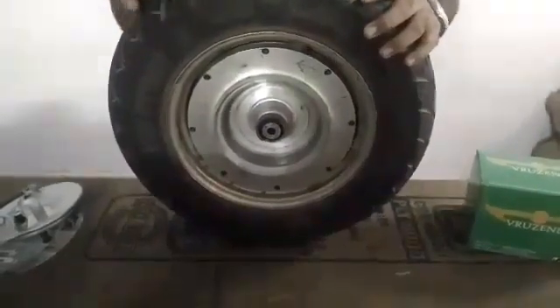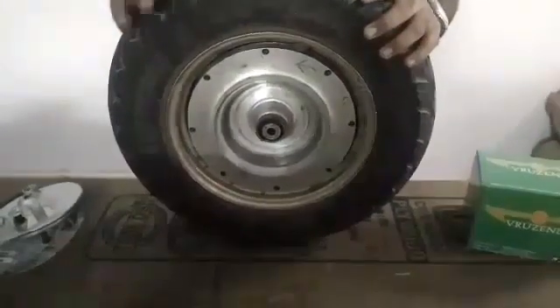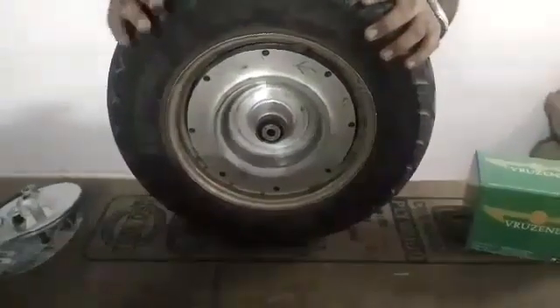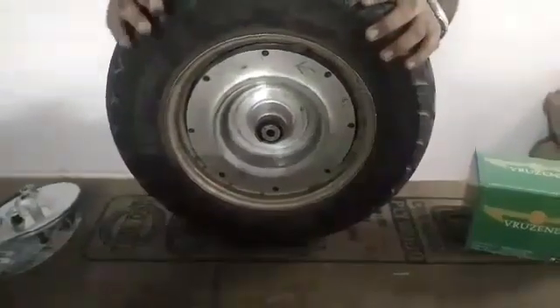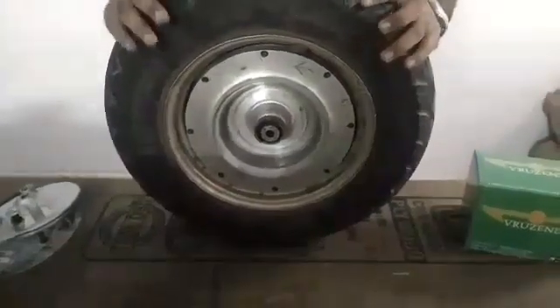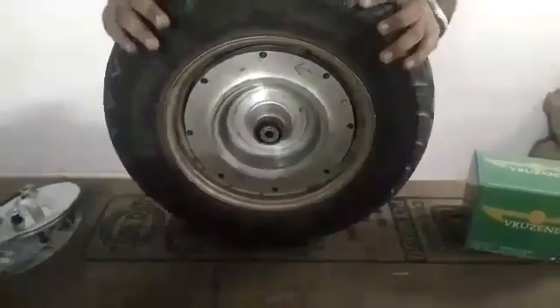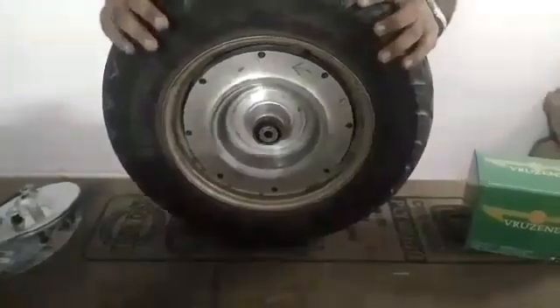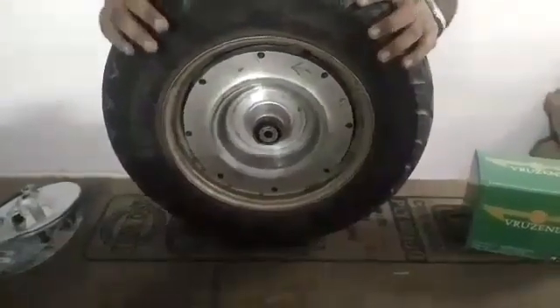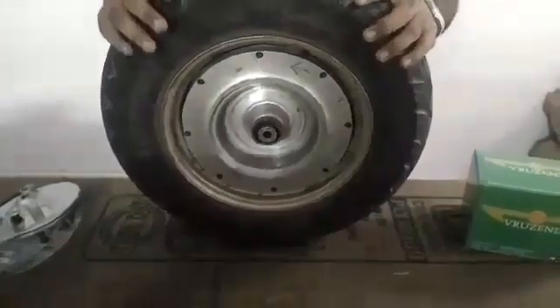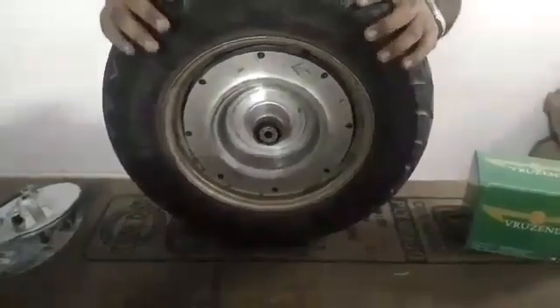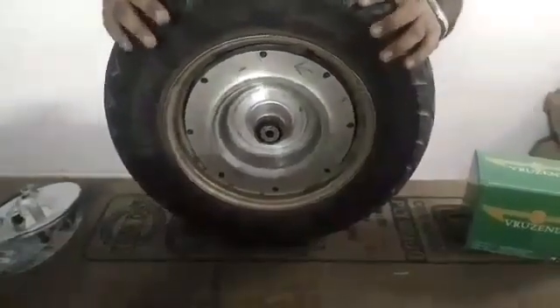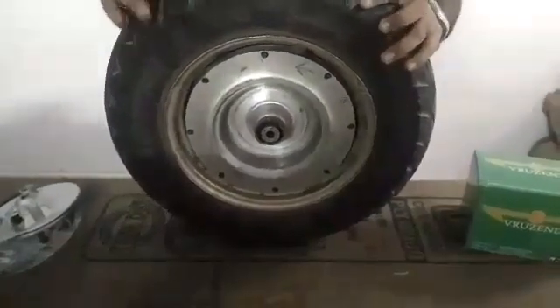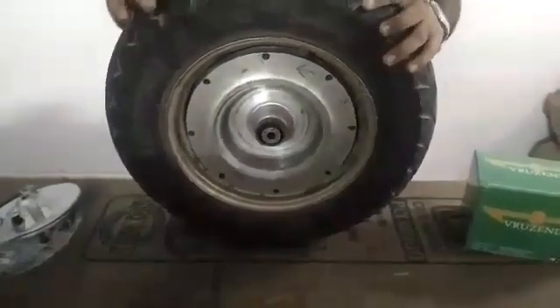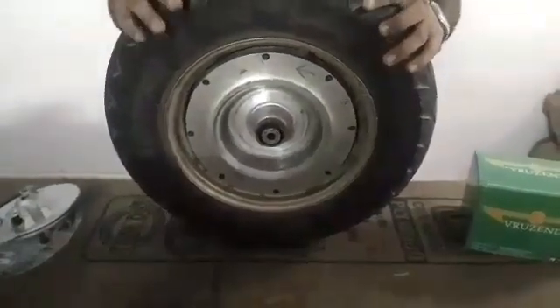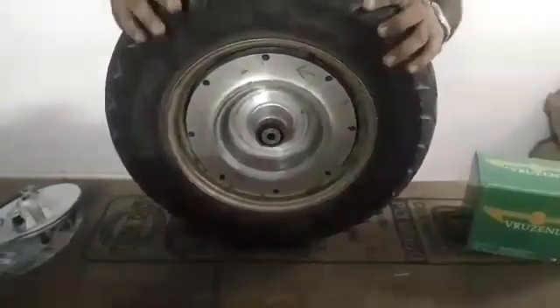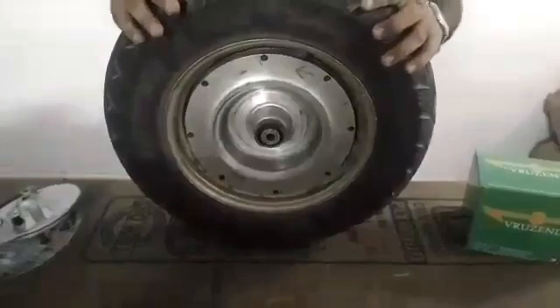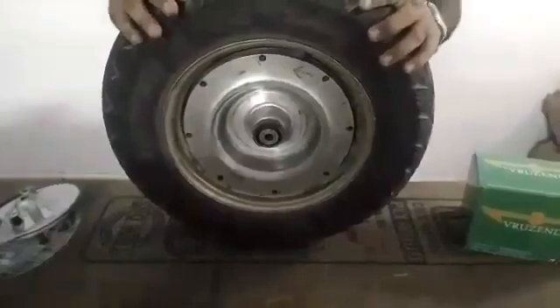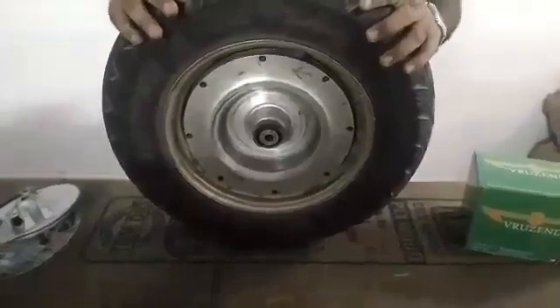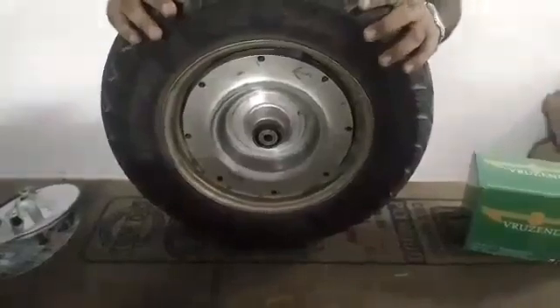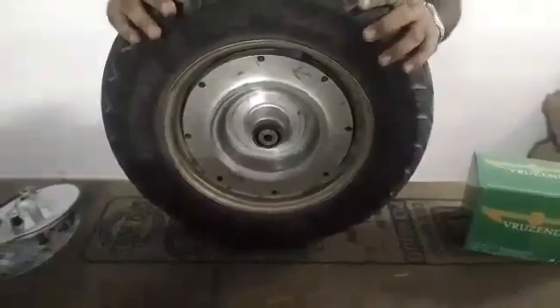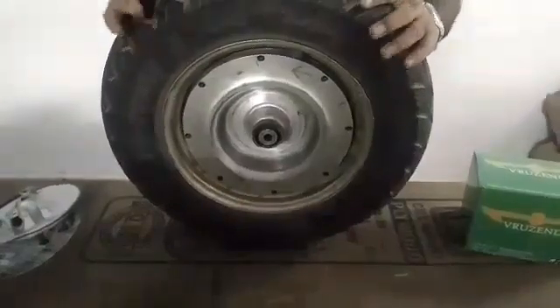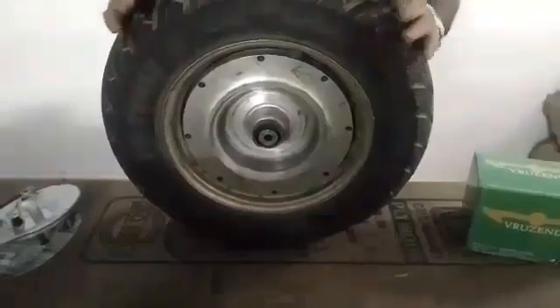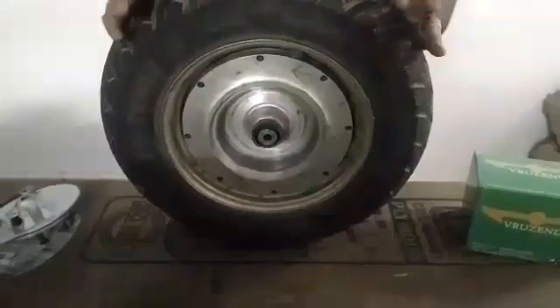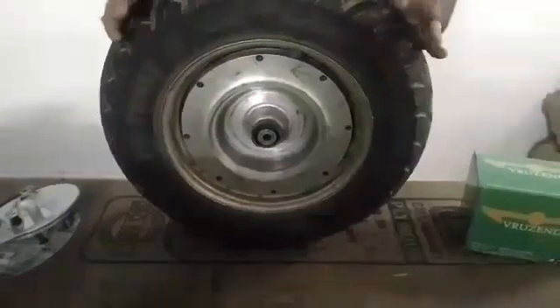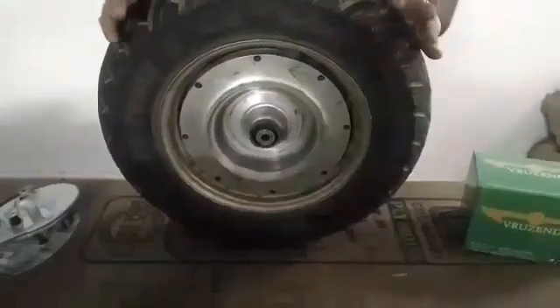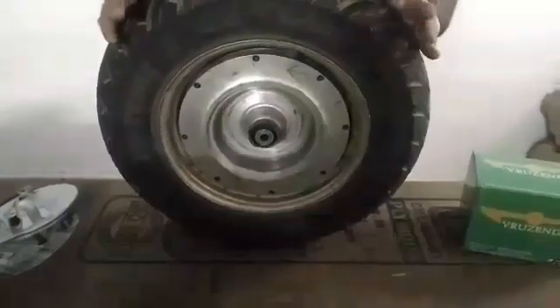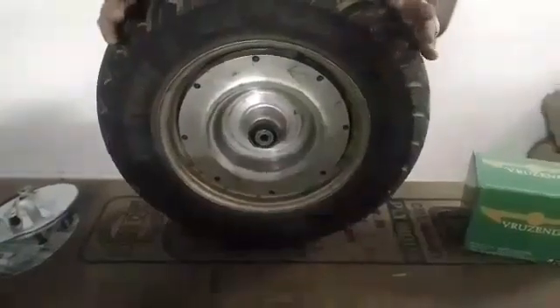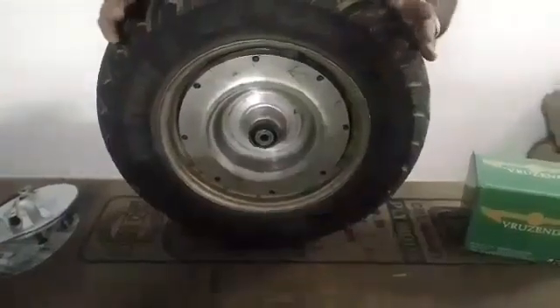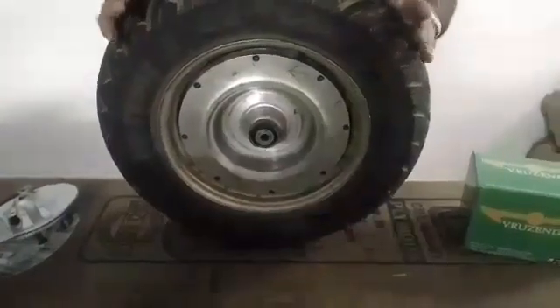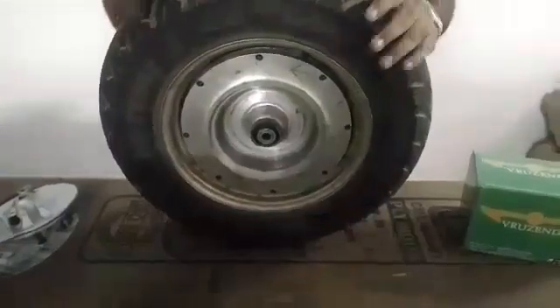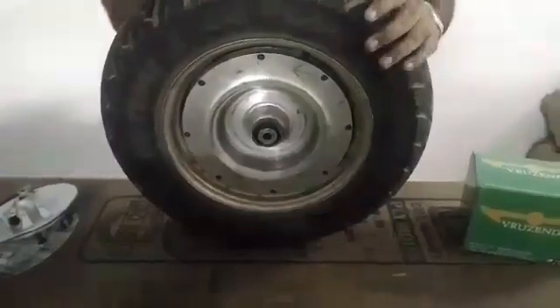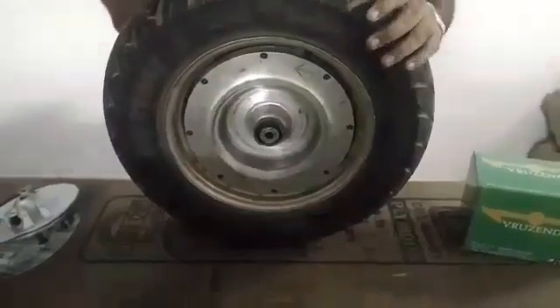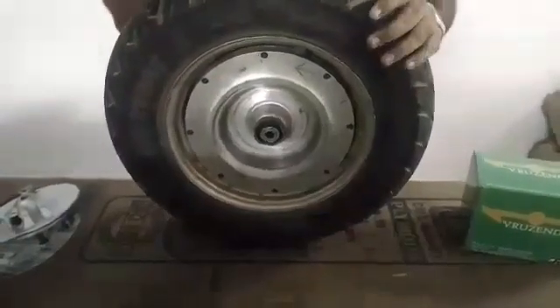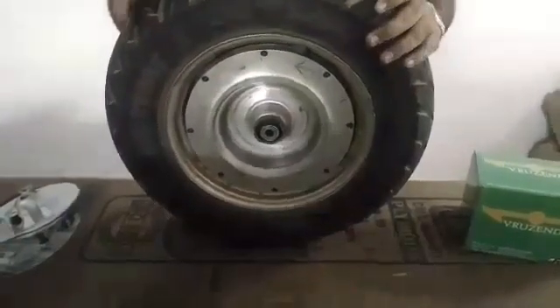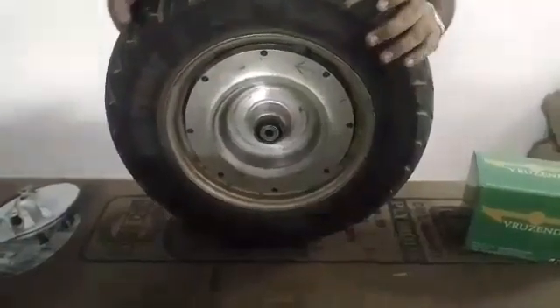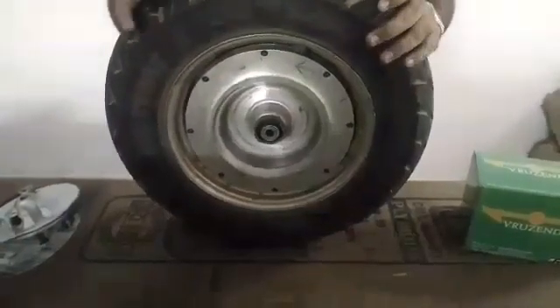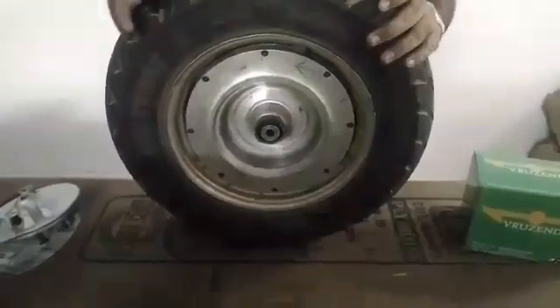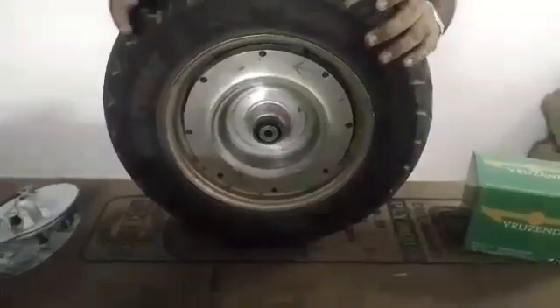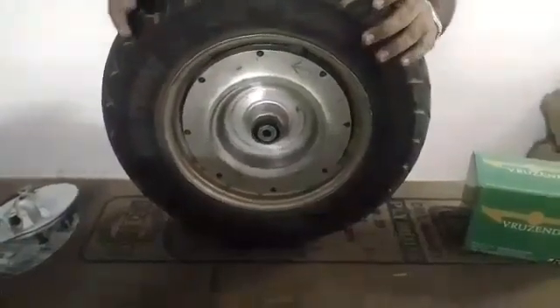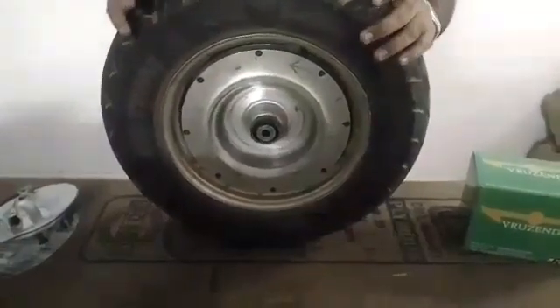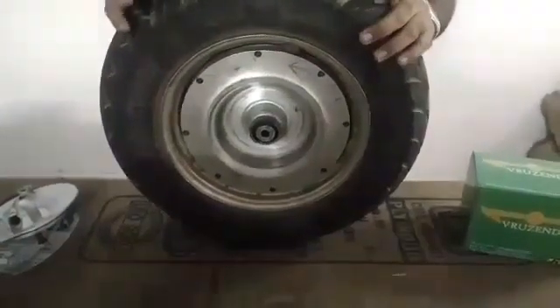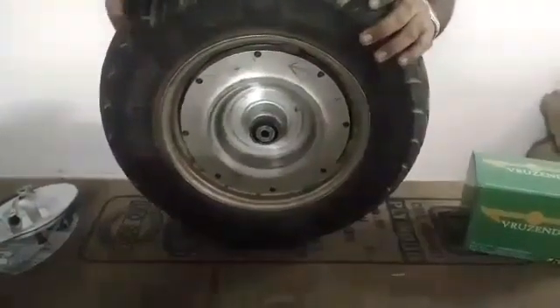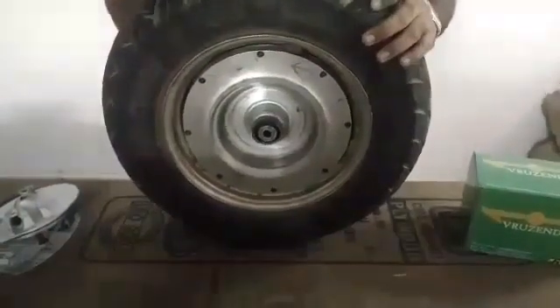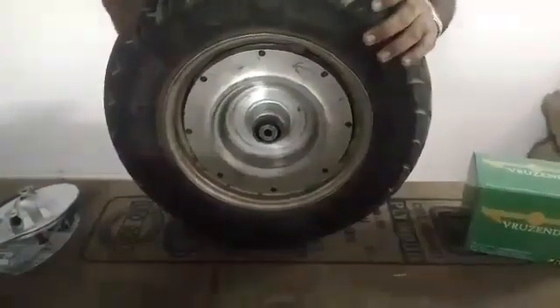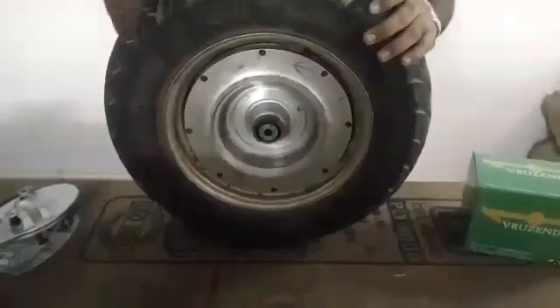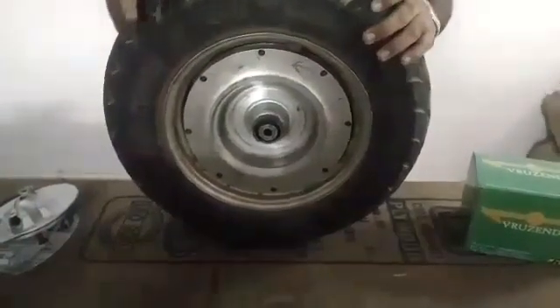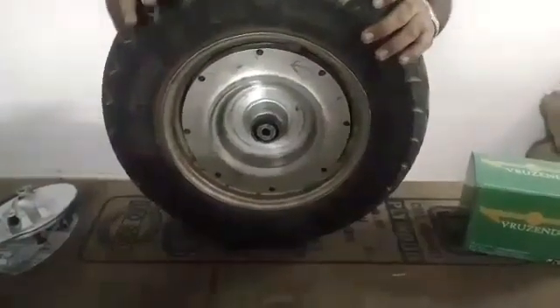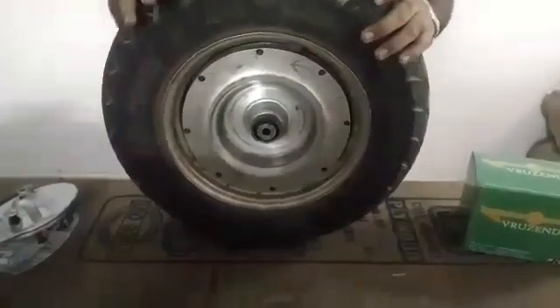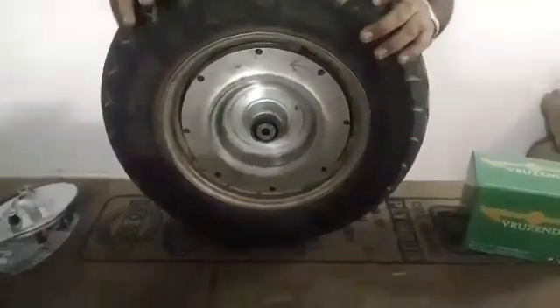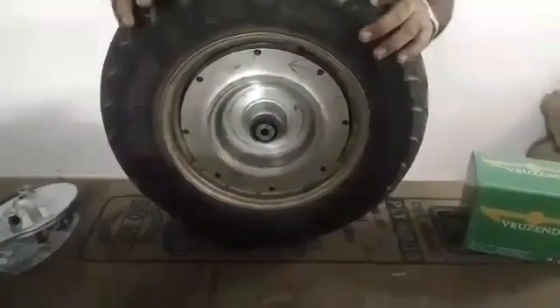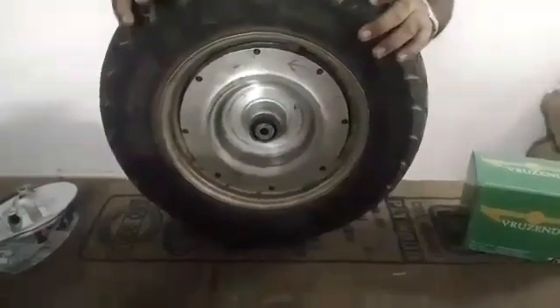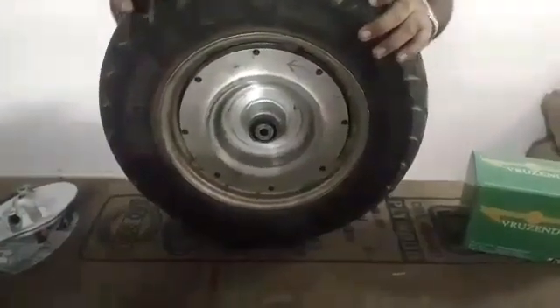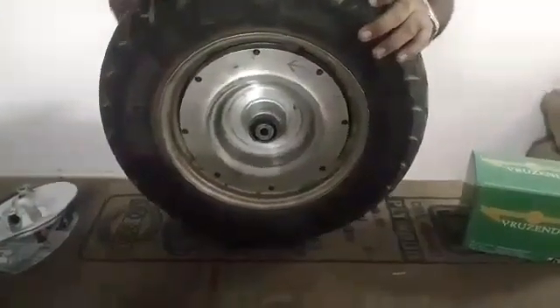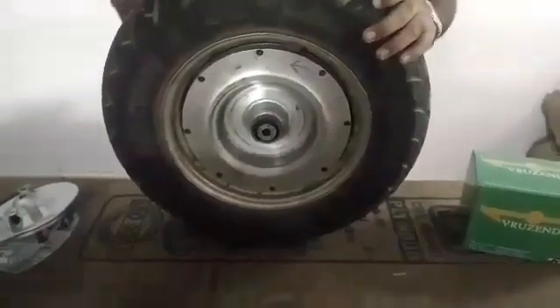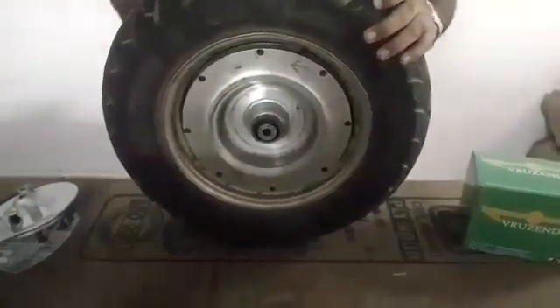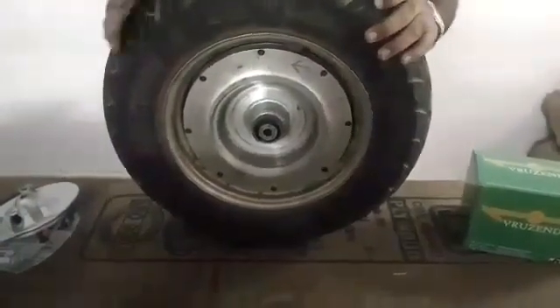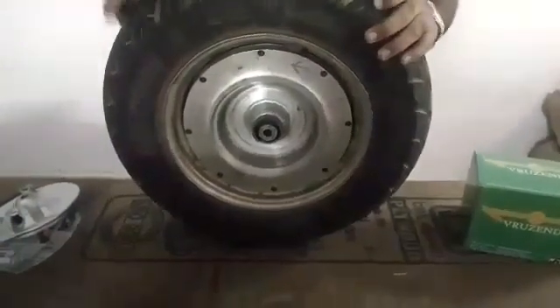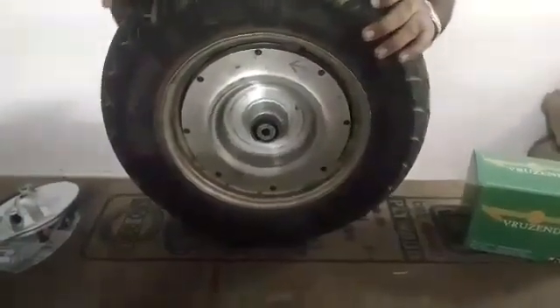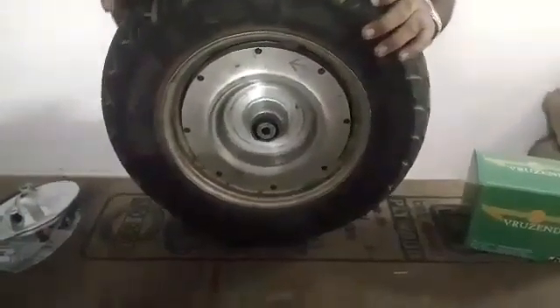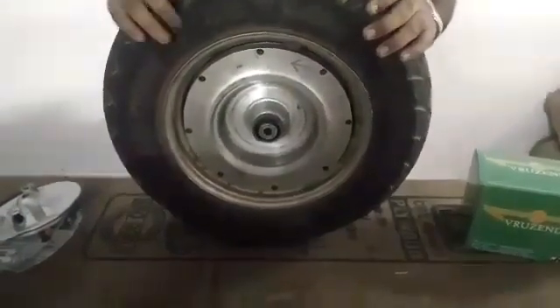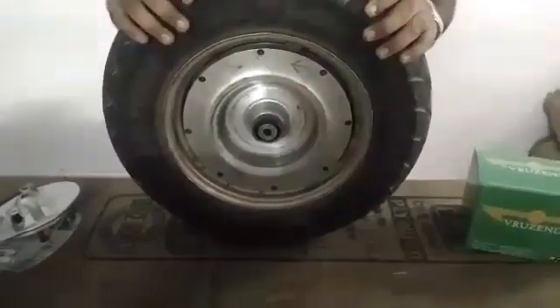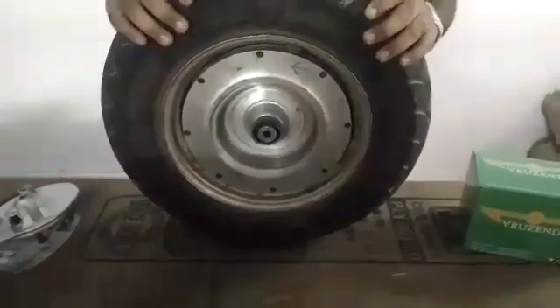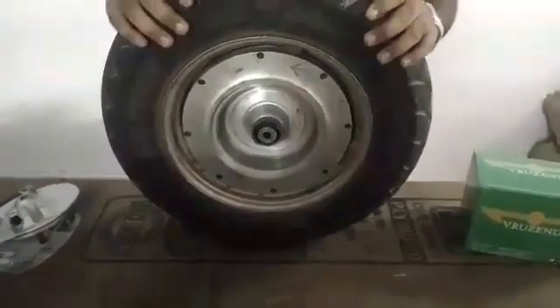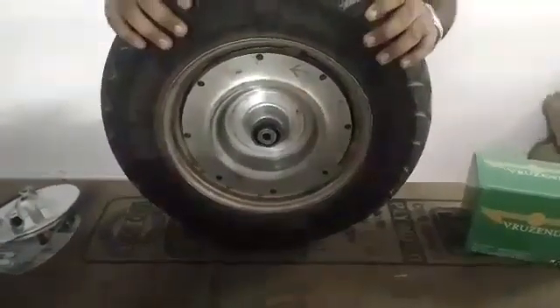Both sizes are absolutely the same, and all you've got to do is remove your axle, swap out the wheels, and you are ready to go.